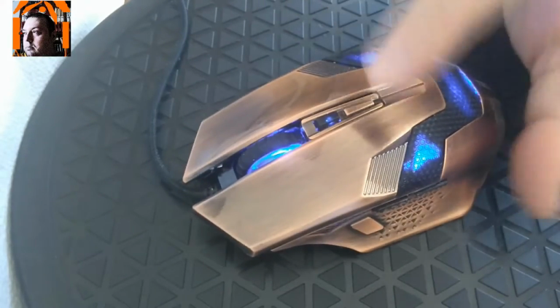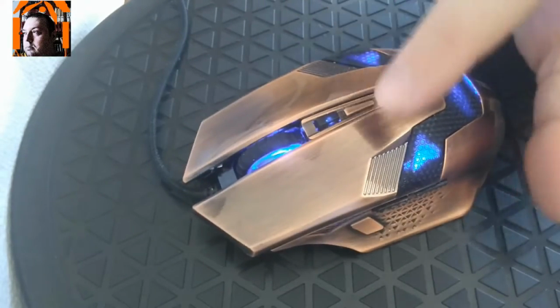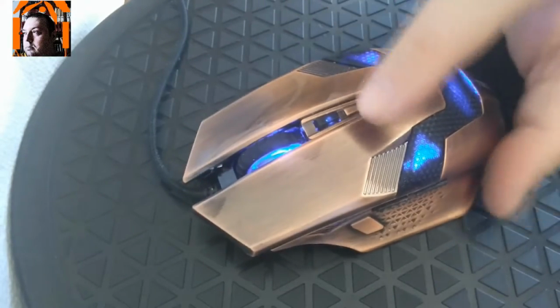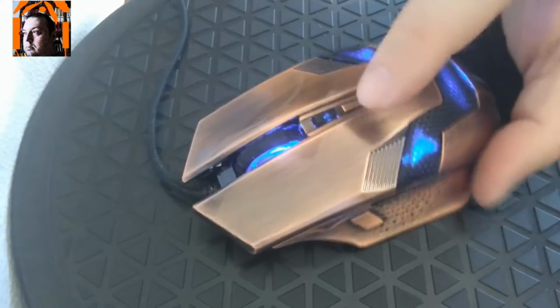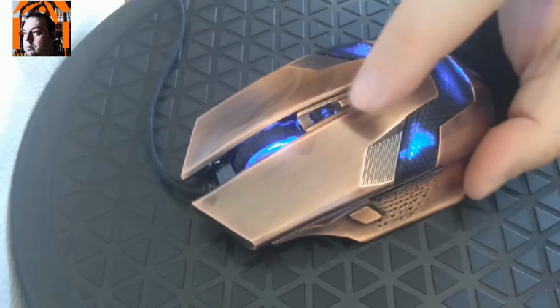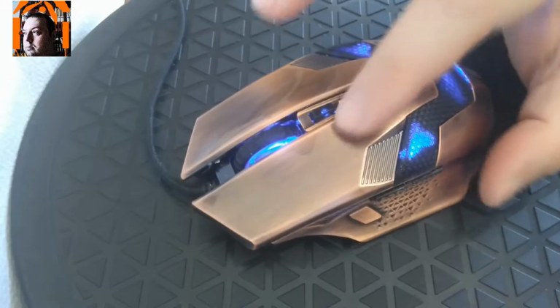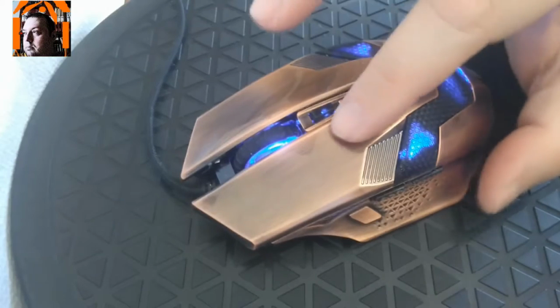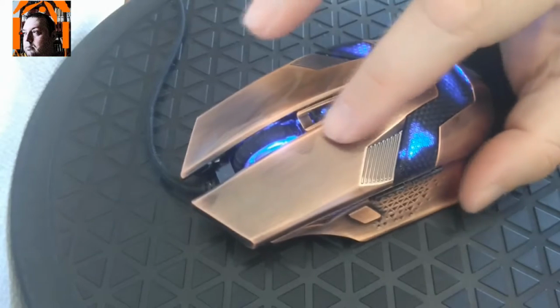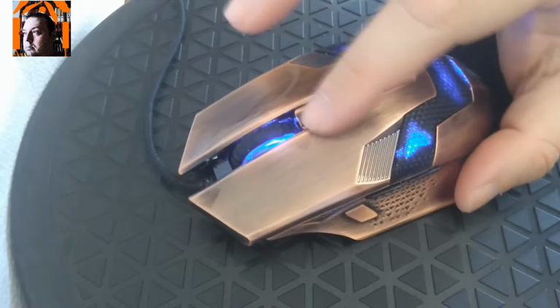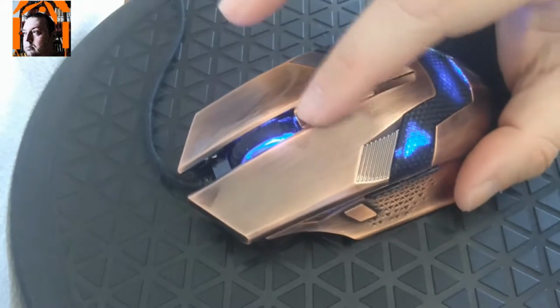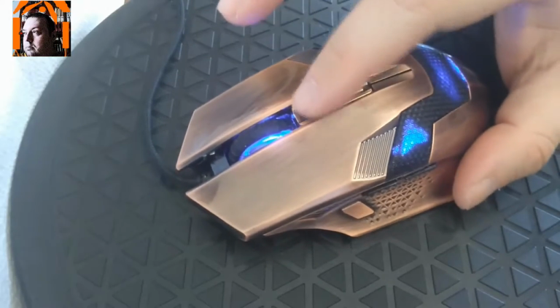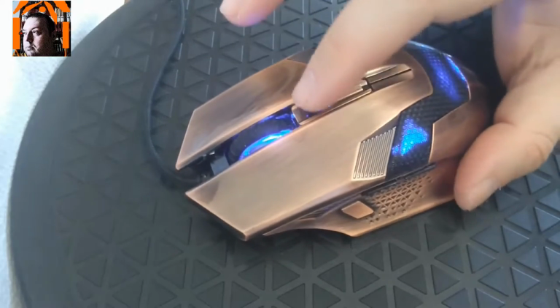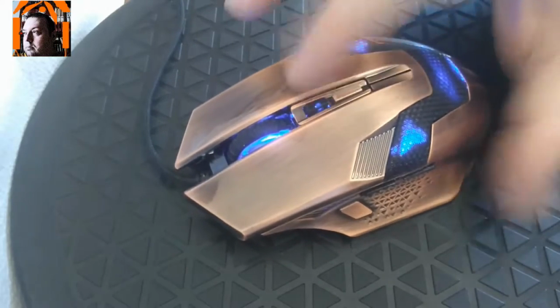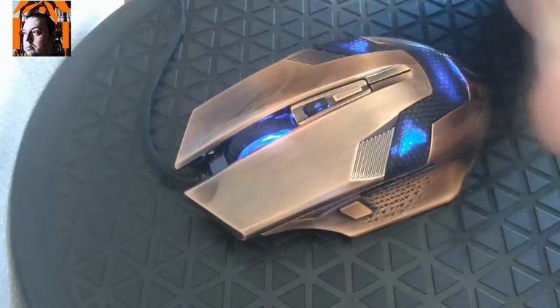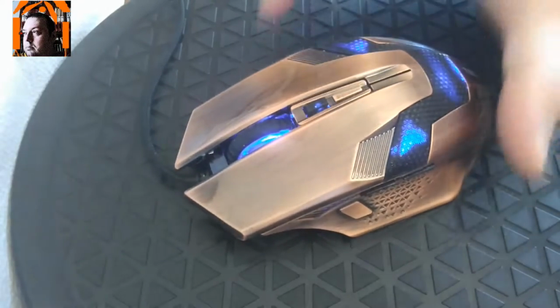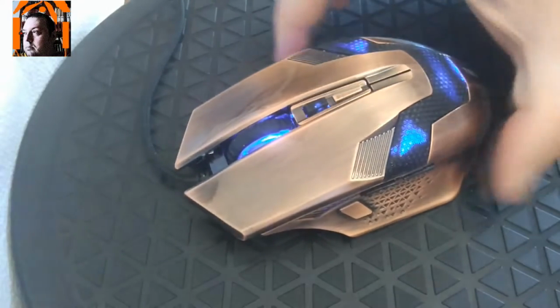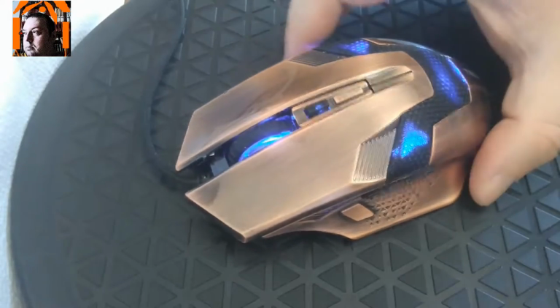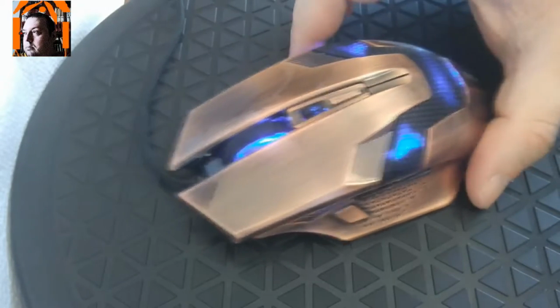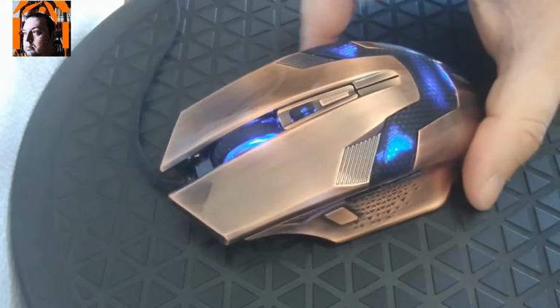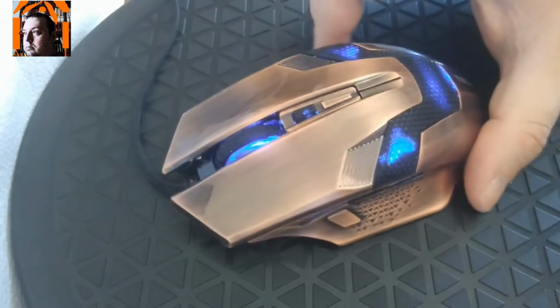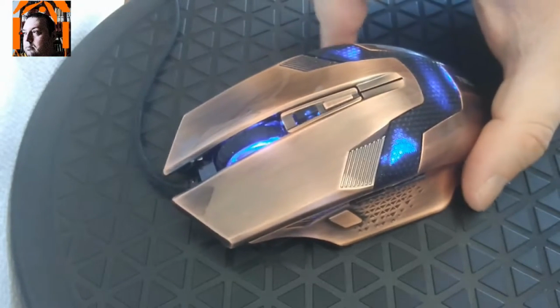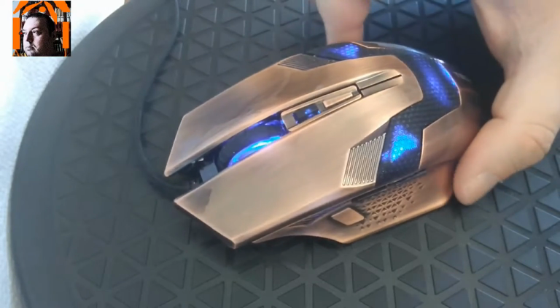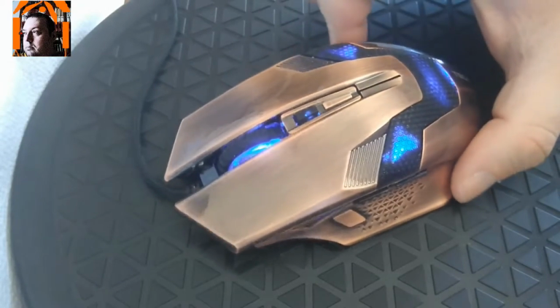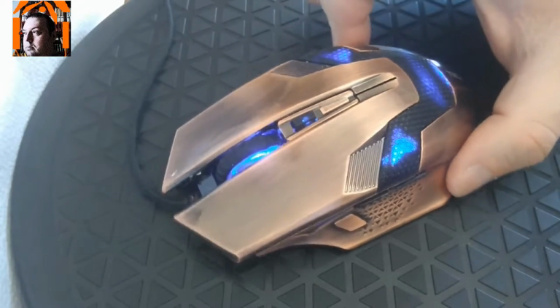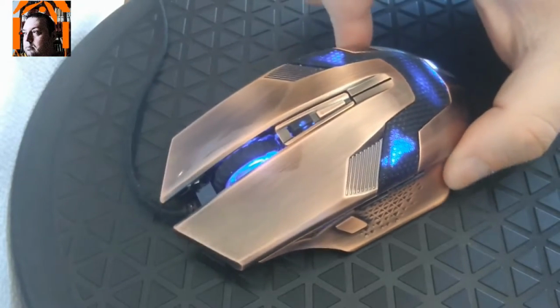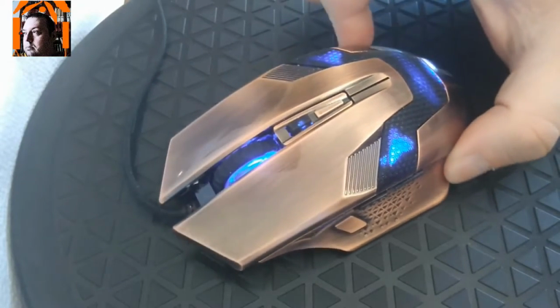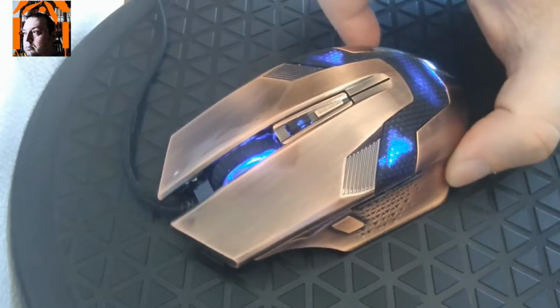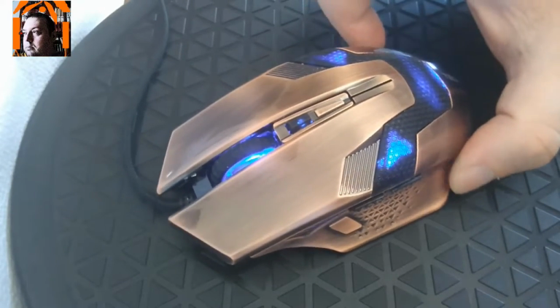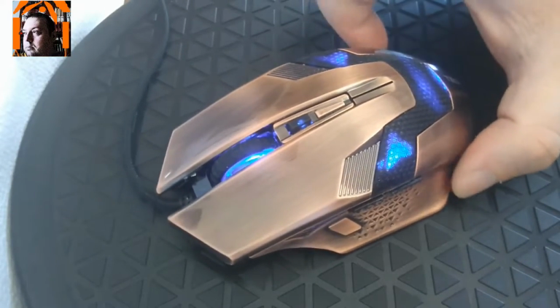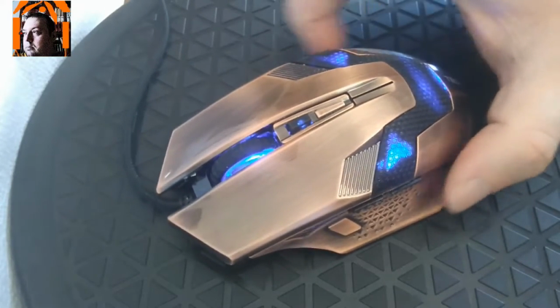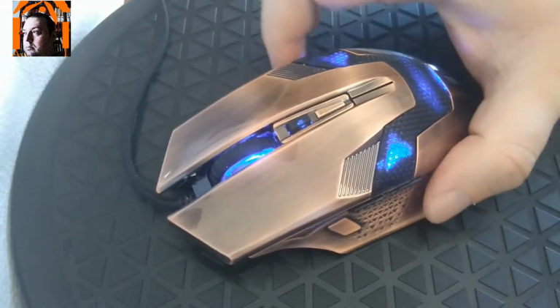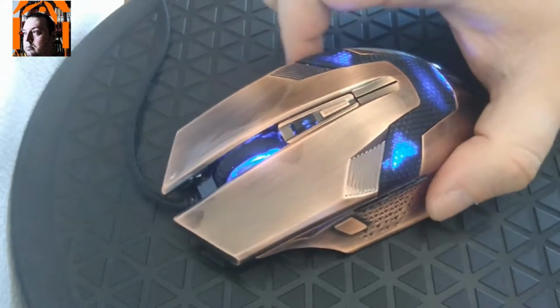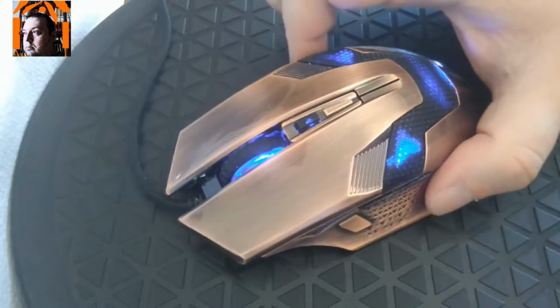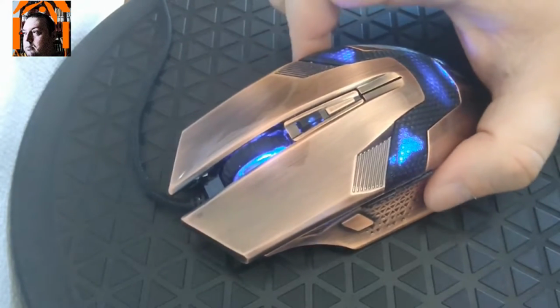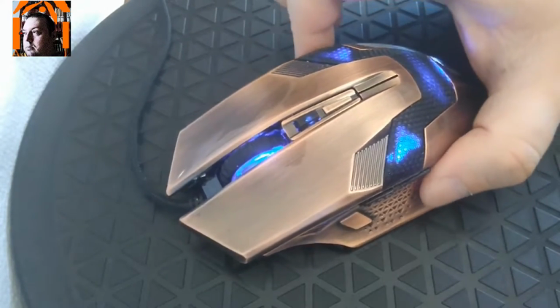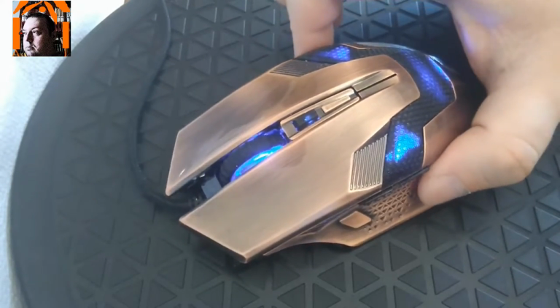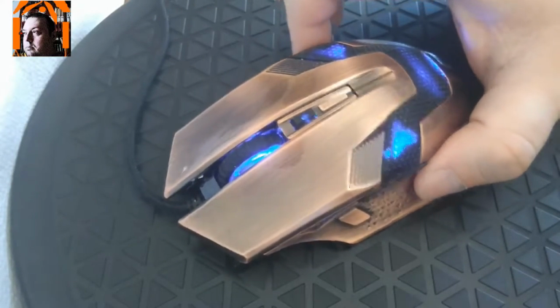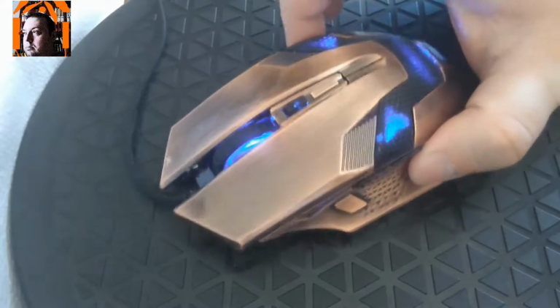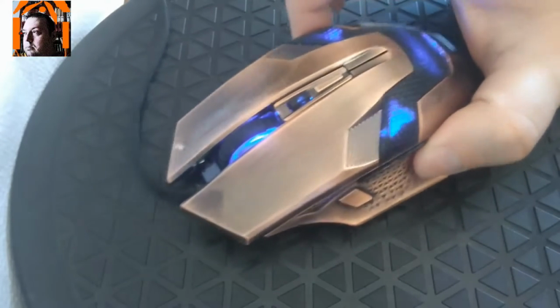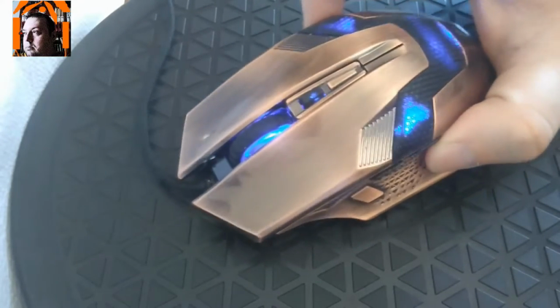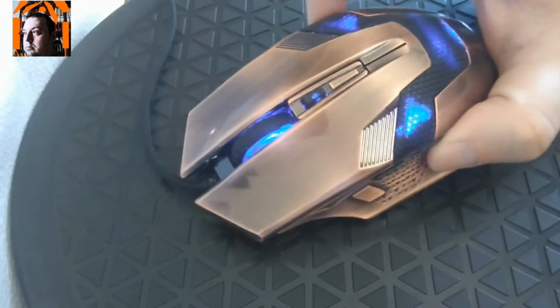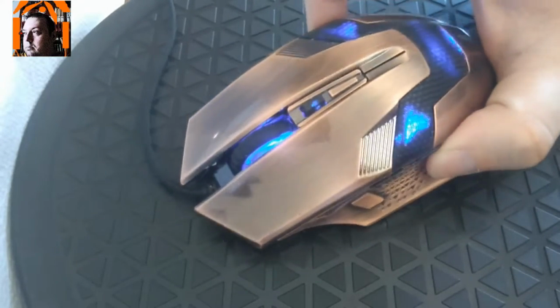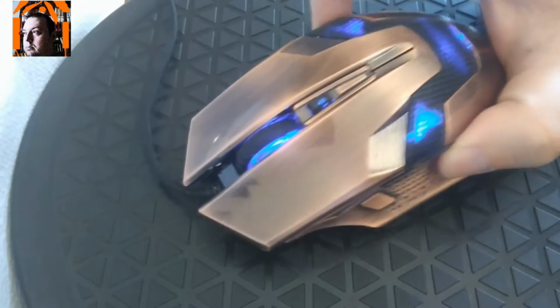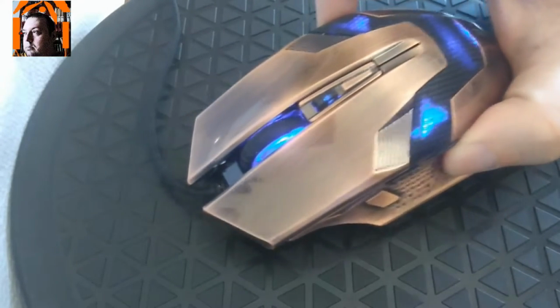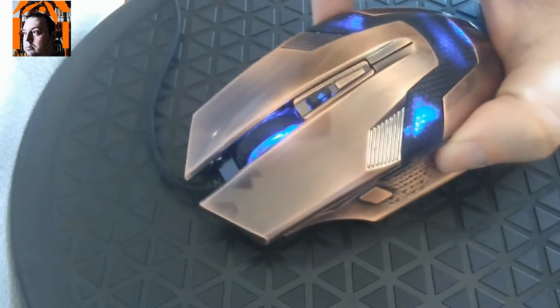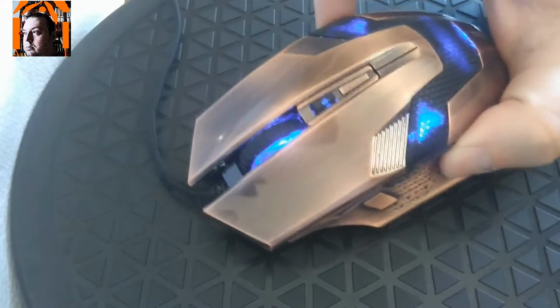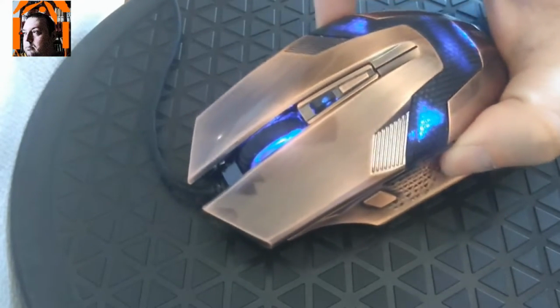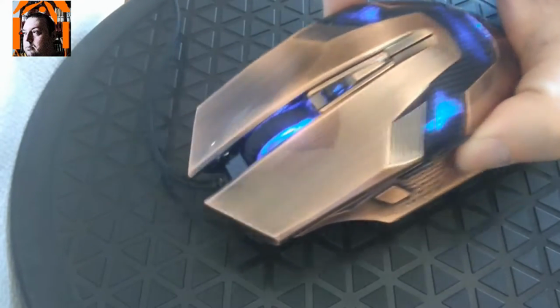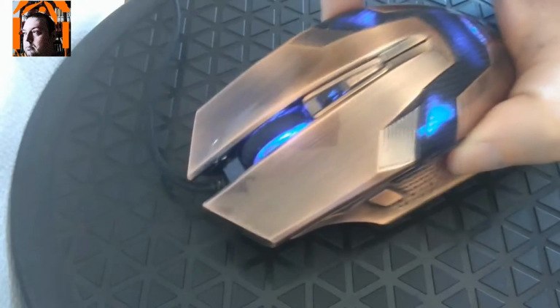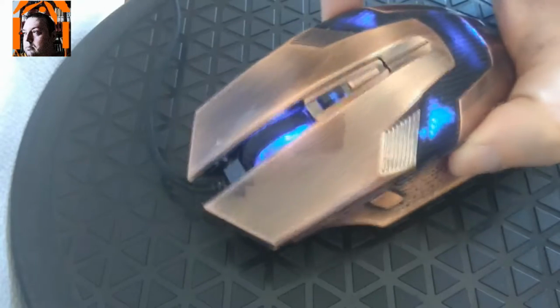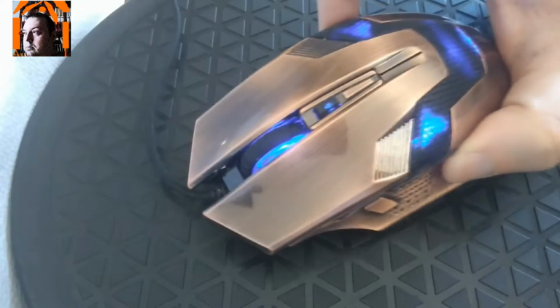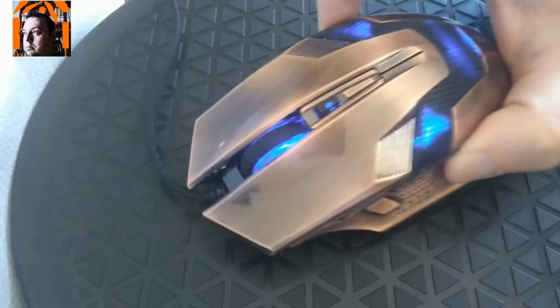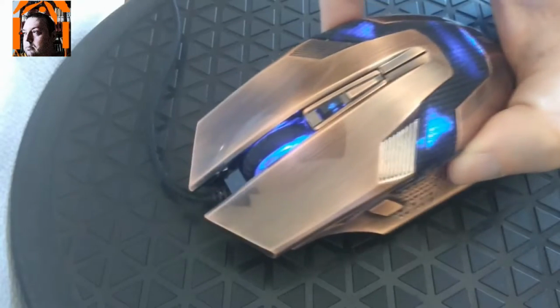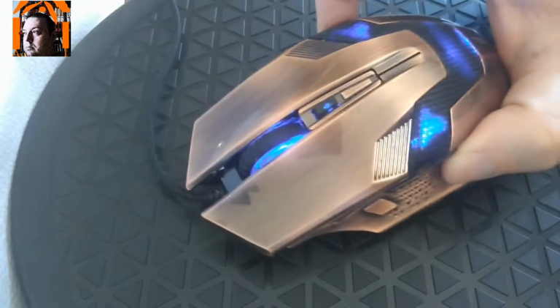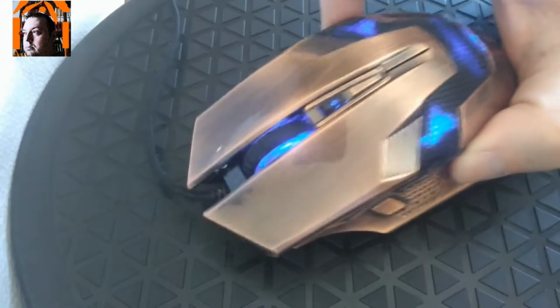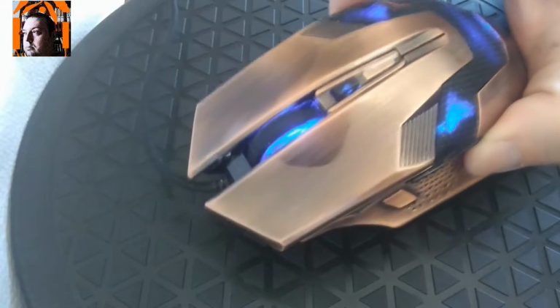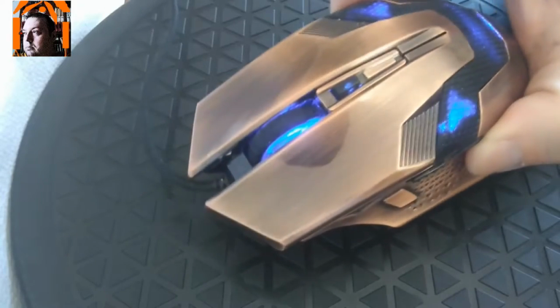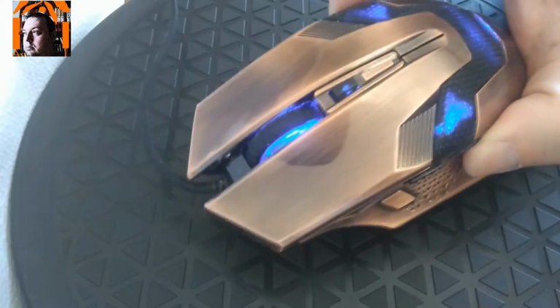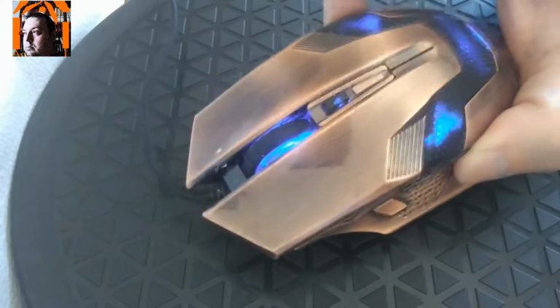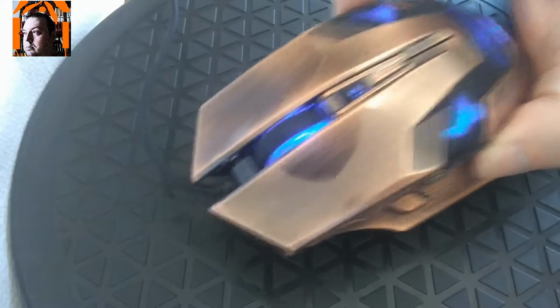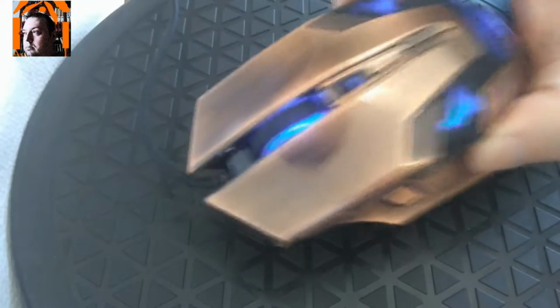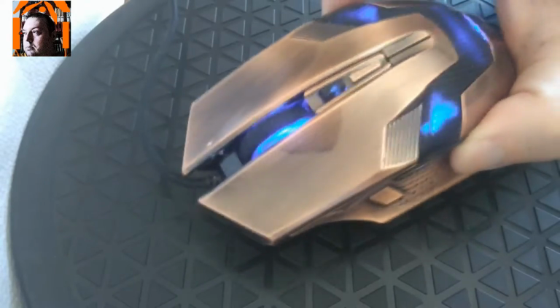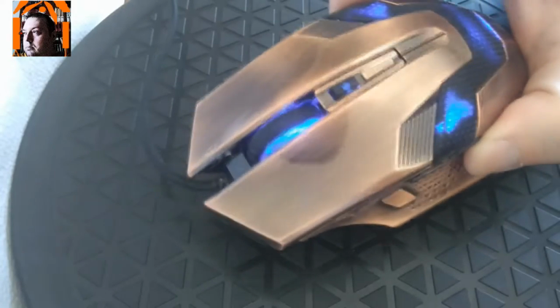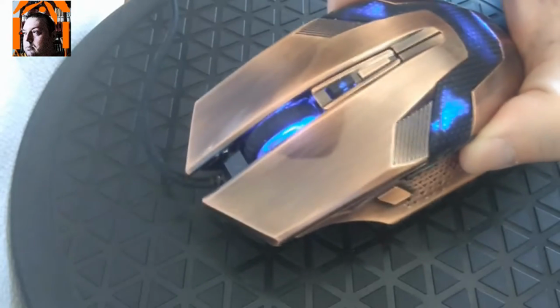First of all I need to tell you the price. The price of this mouse is 10 euros, and for 10 euros I doubt you can get a better mouse.